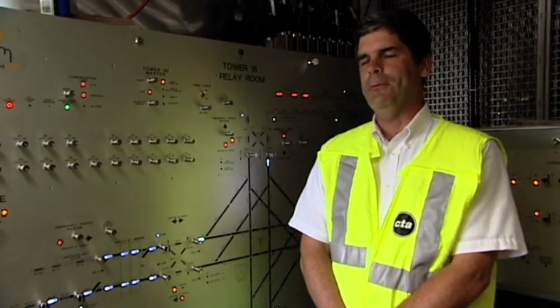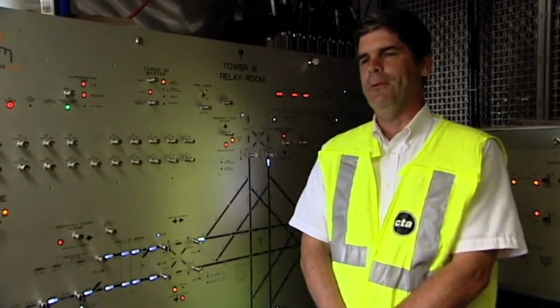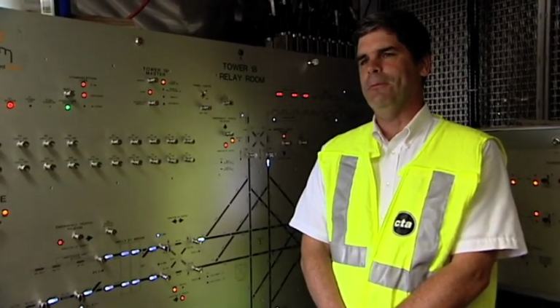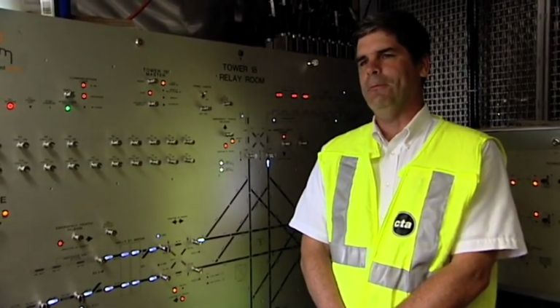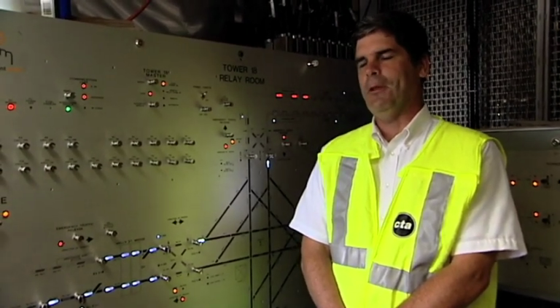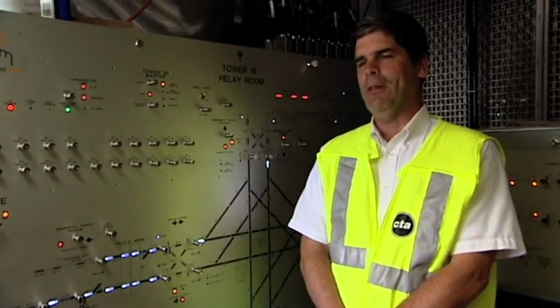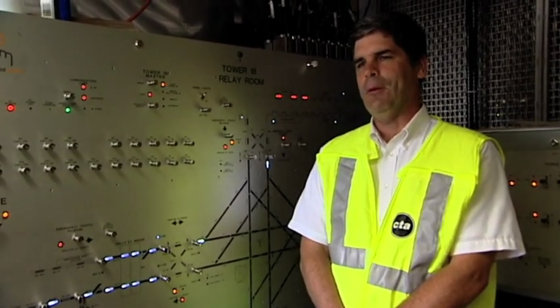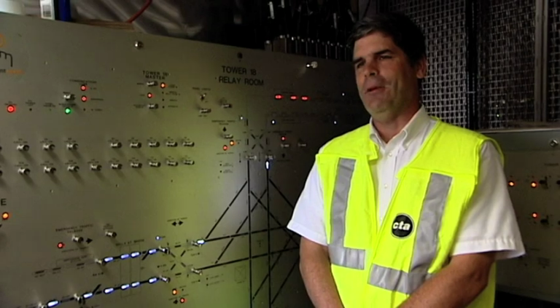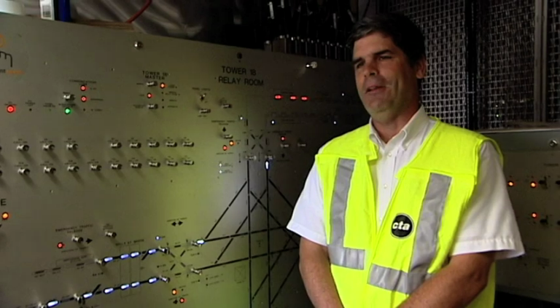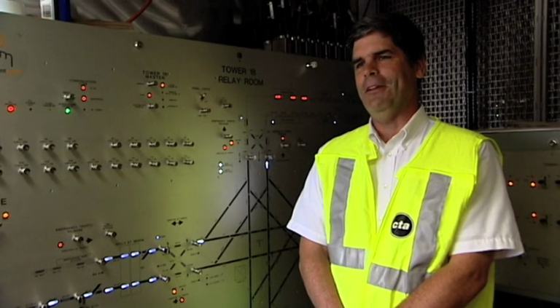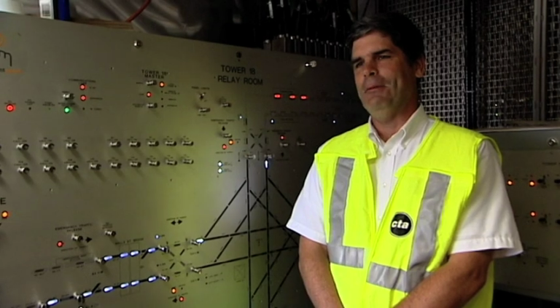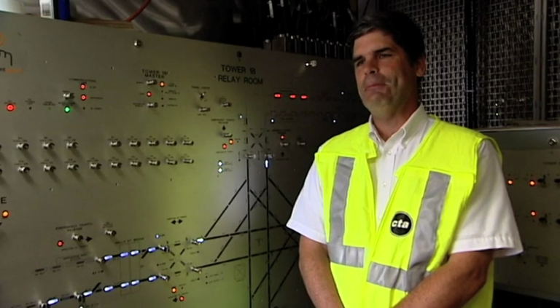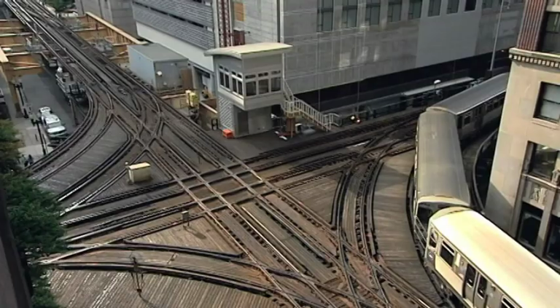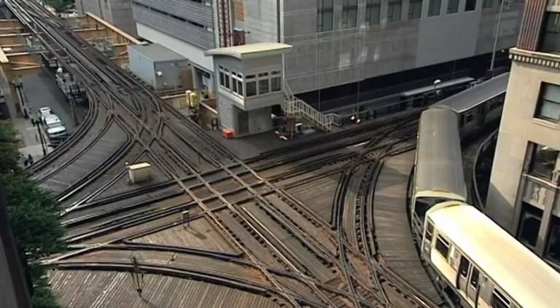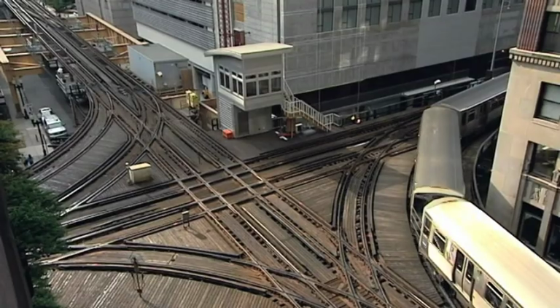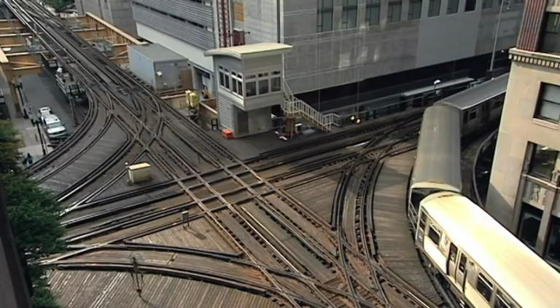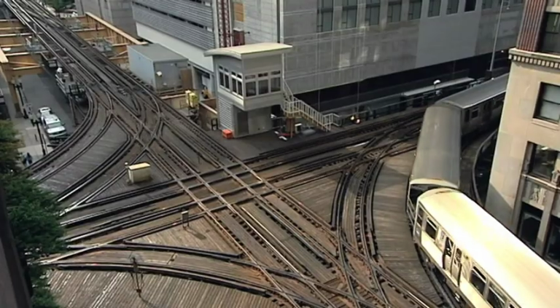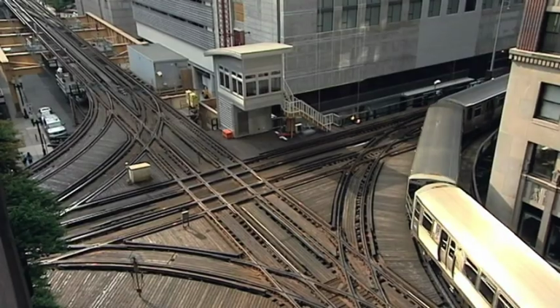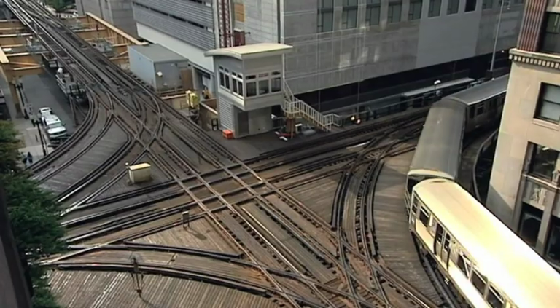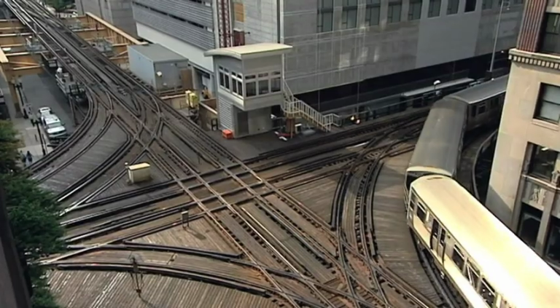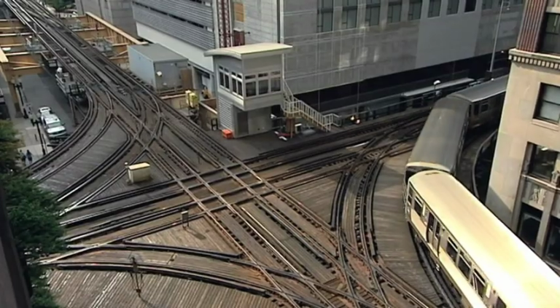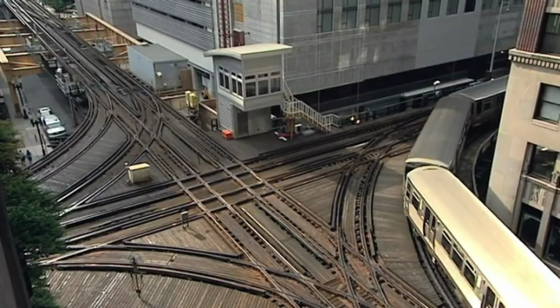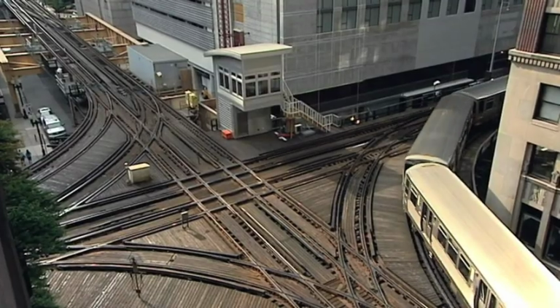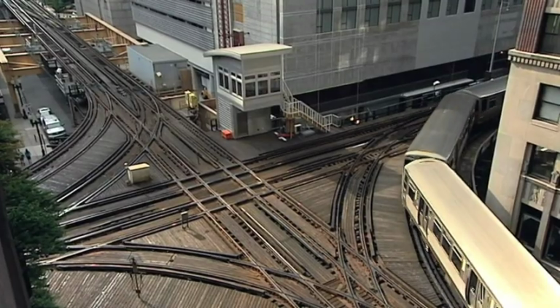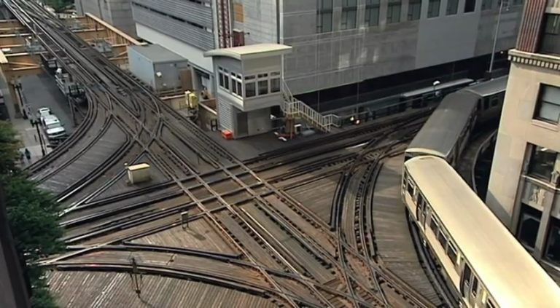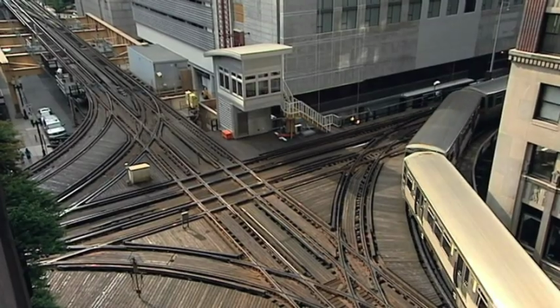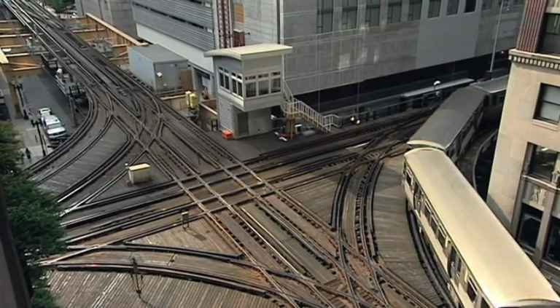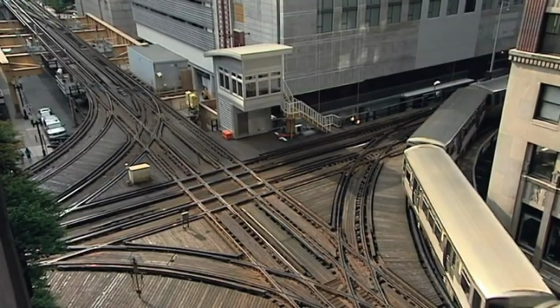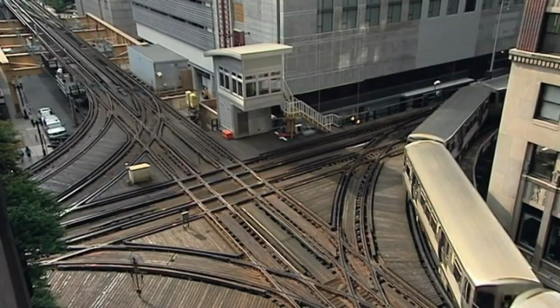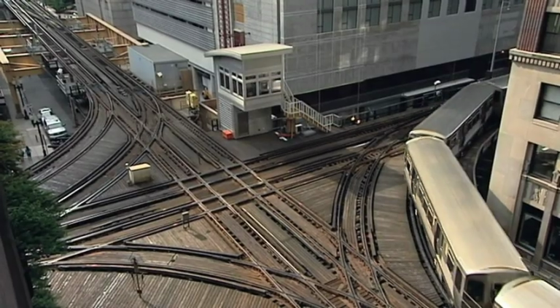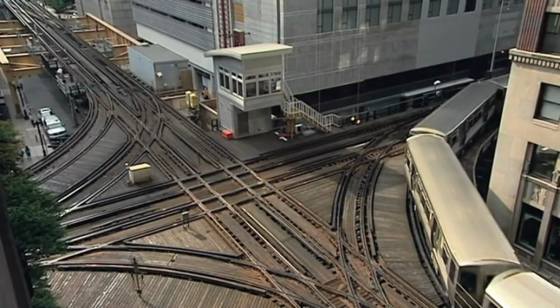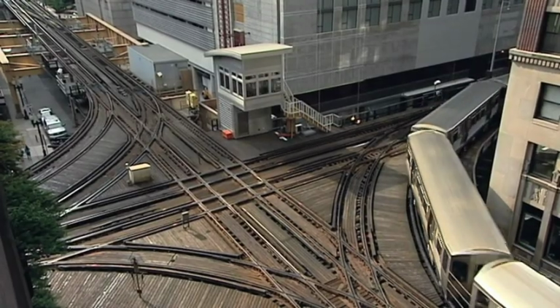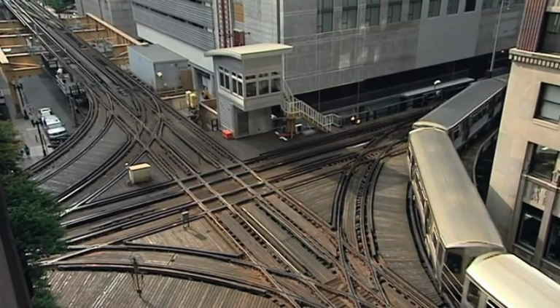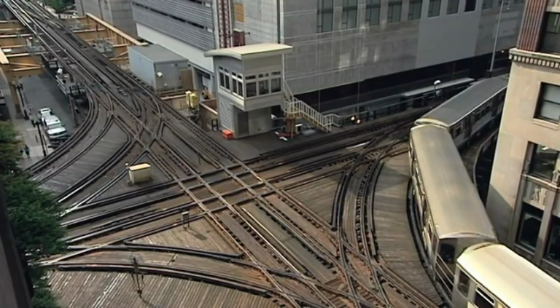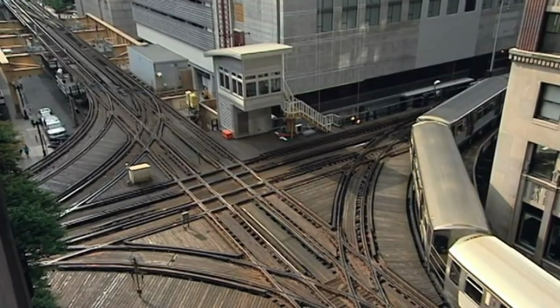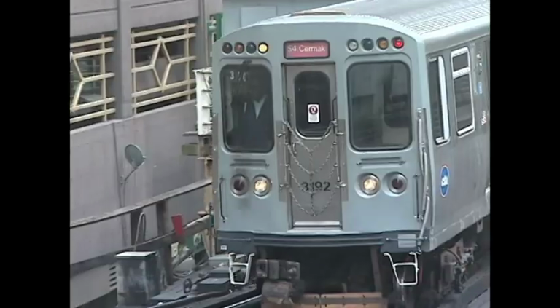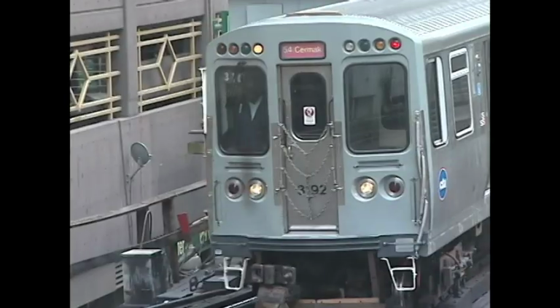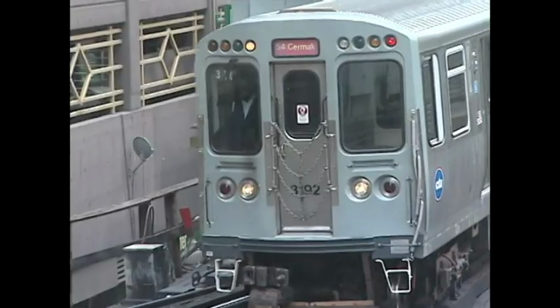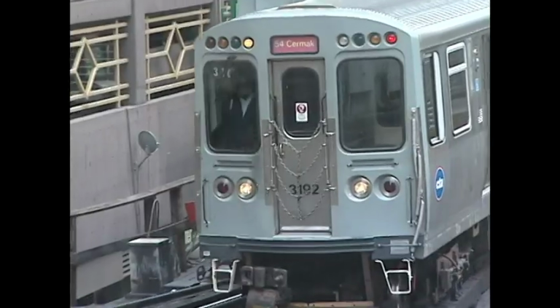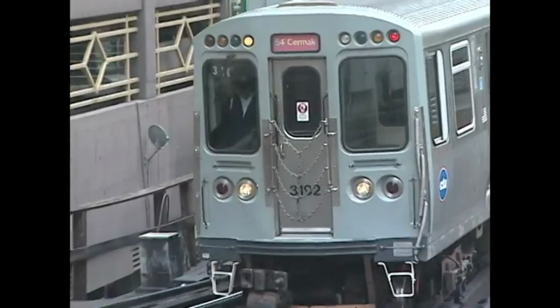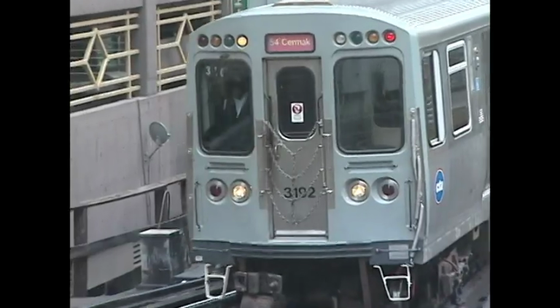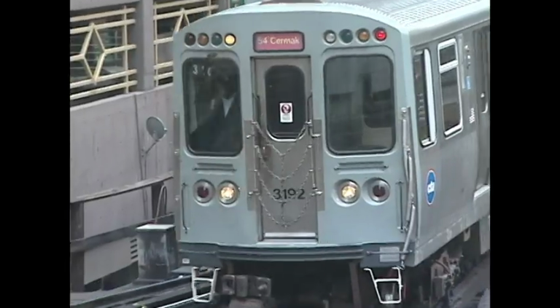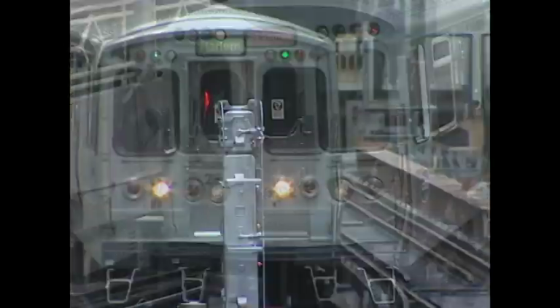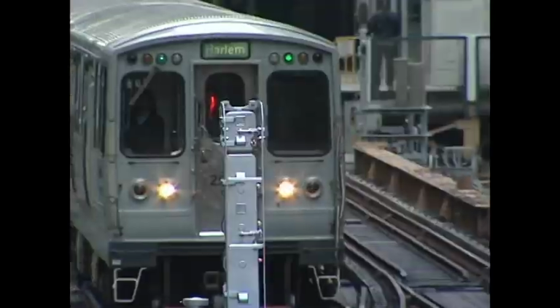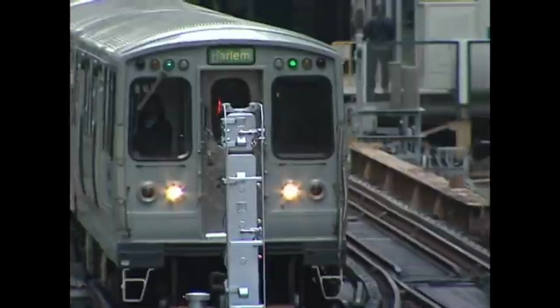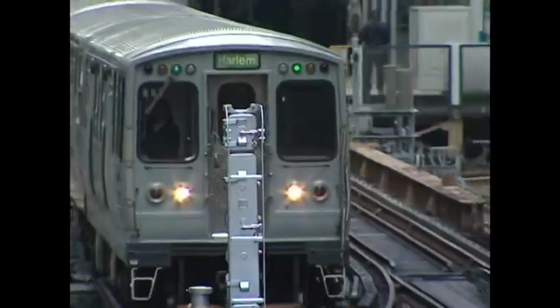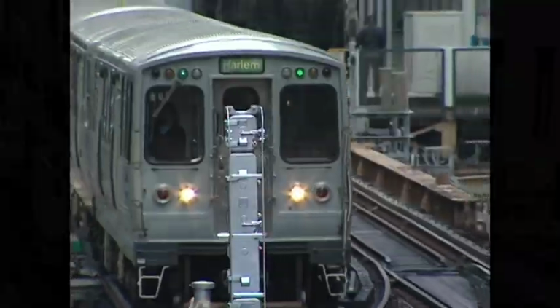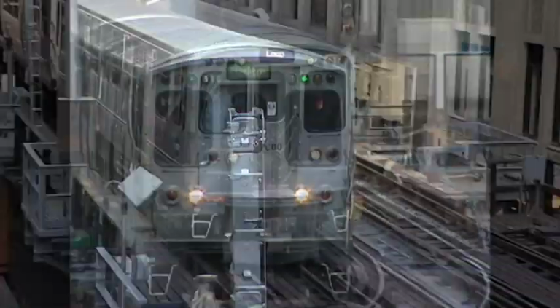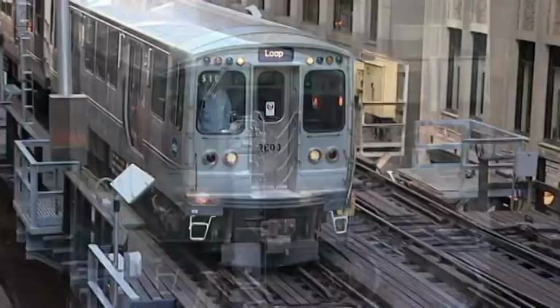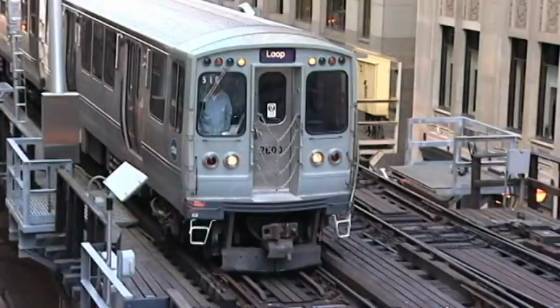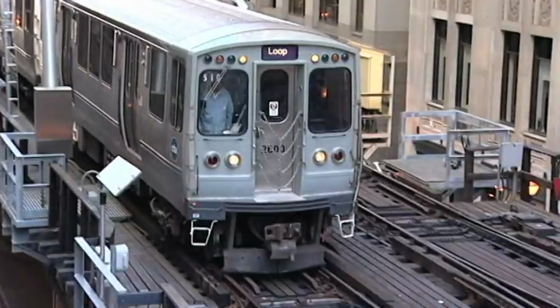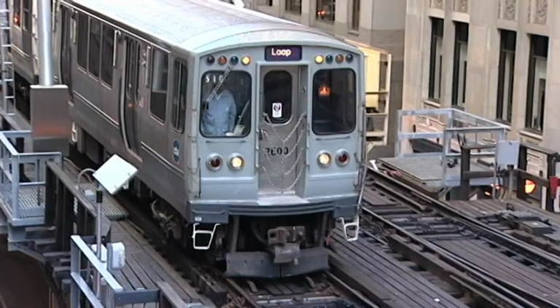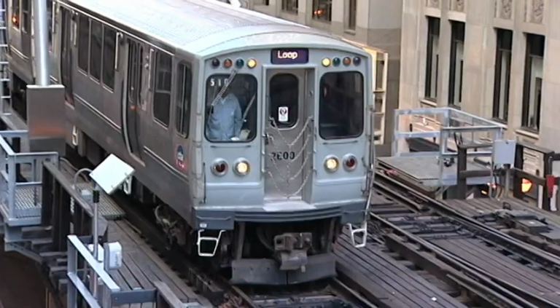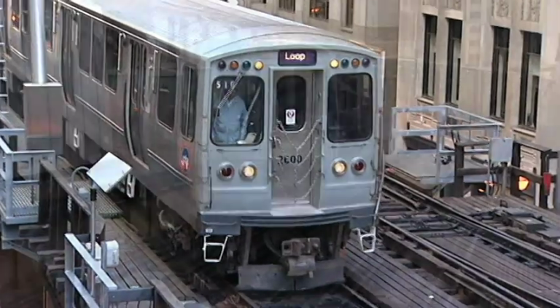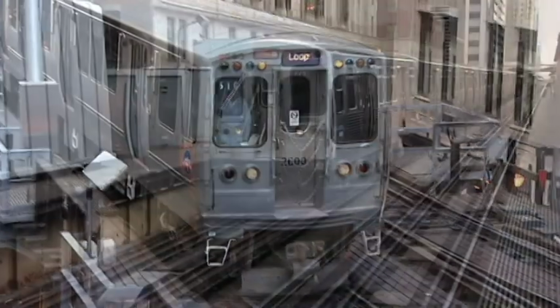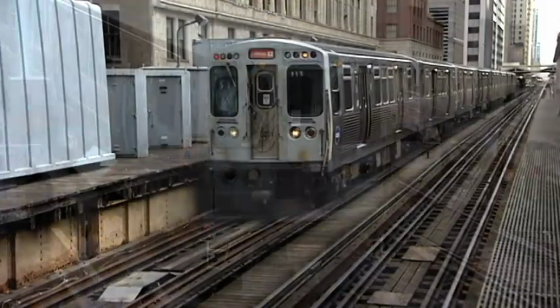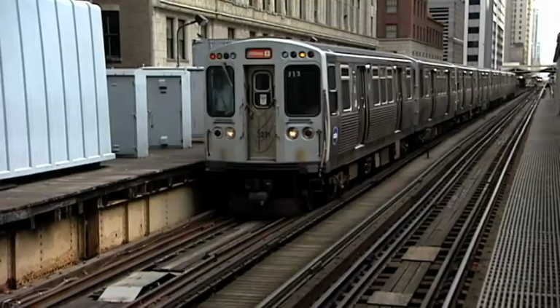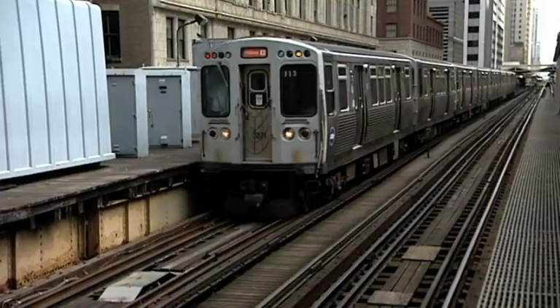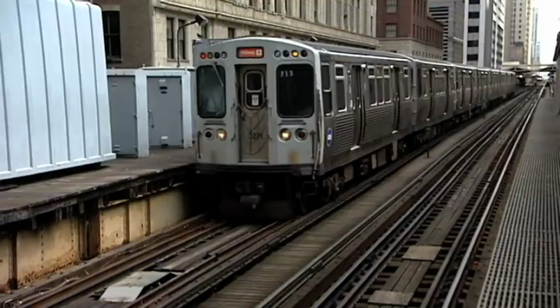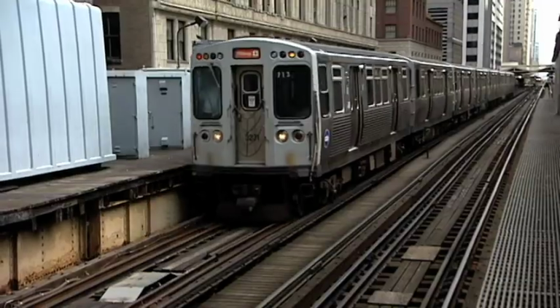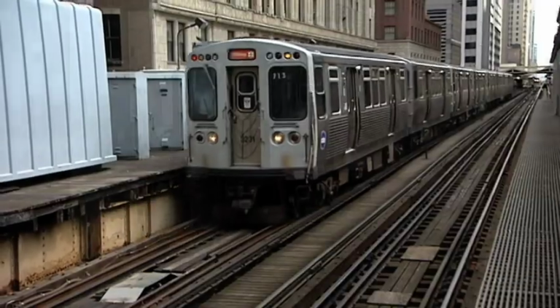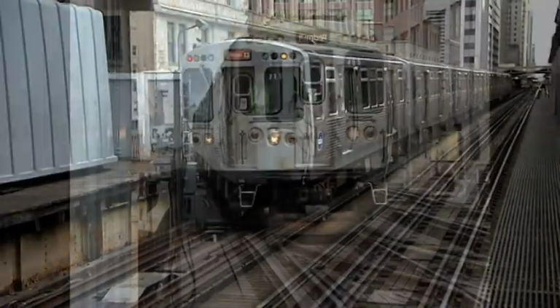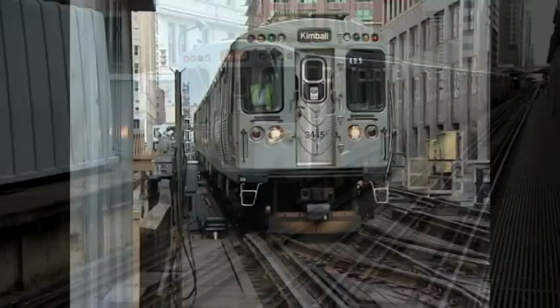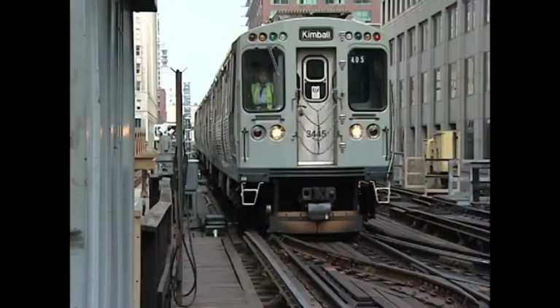So we take a lot of pride in that. Five of the CTA's eight lines converge here: Pink, green, purple, orange, and brown.